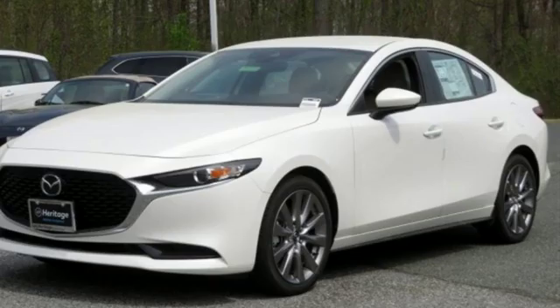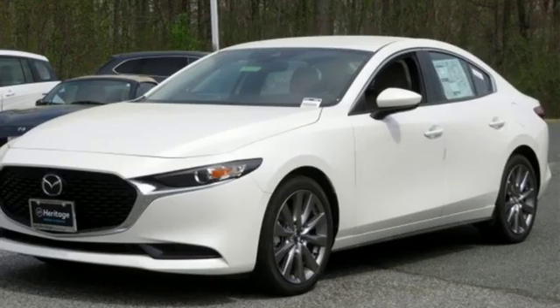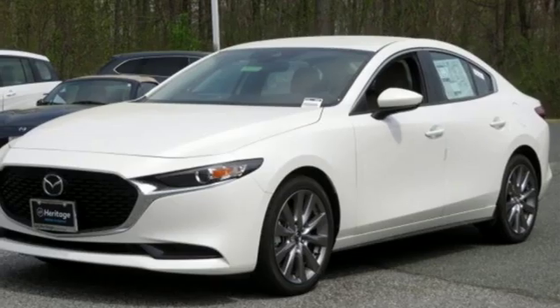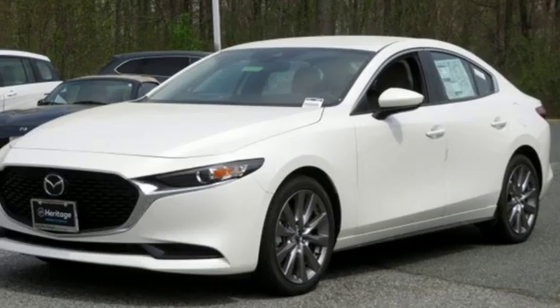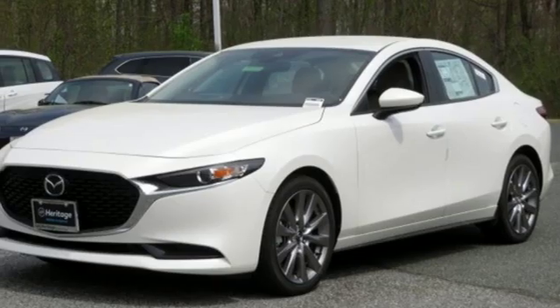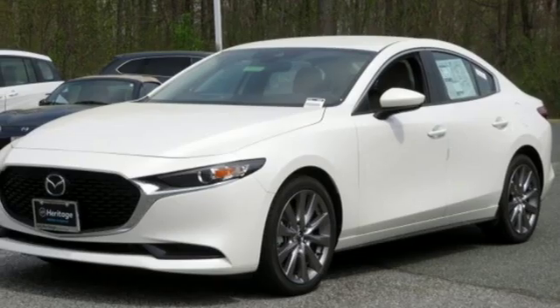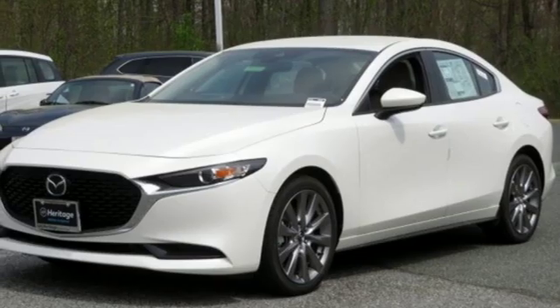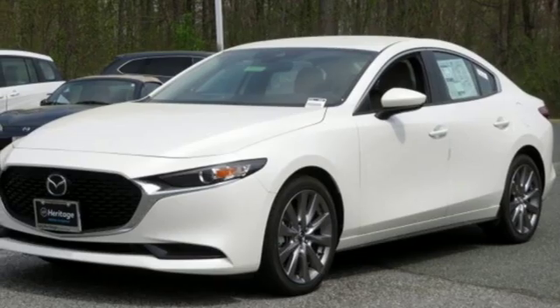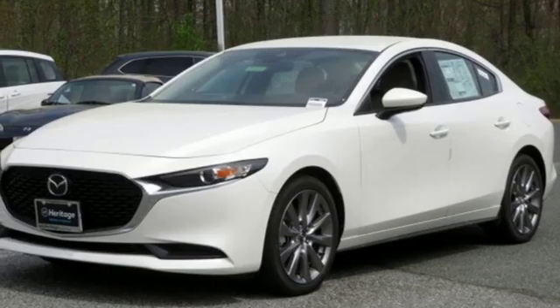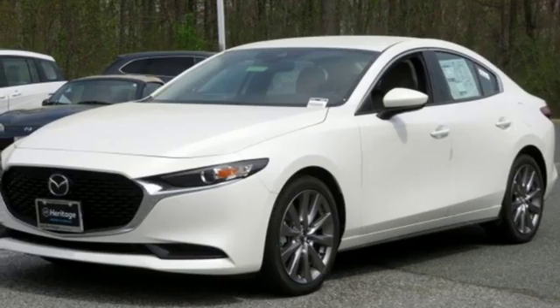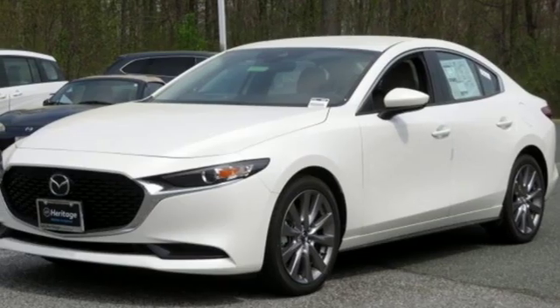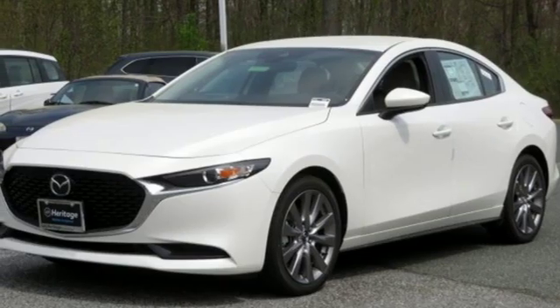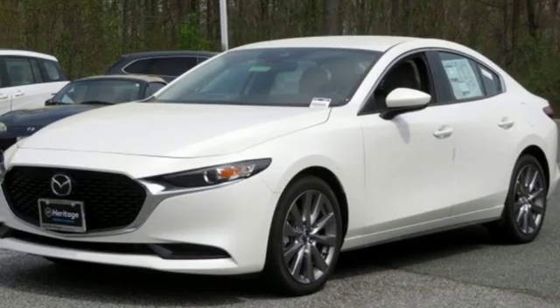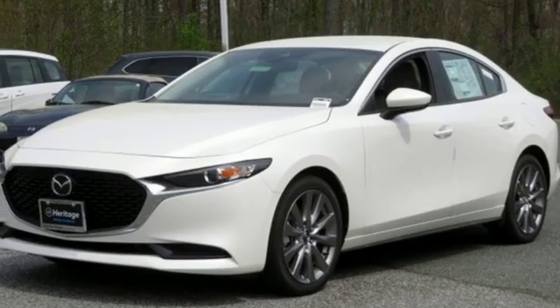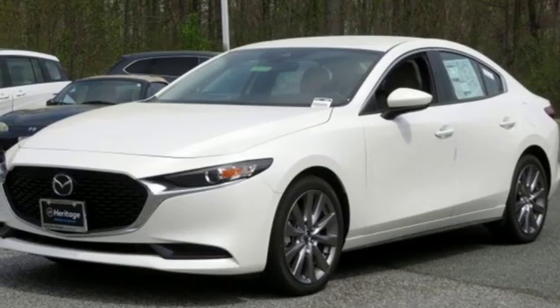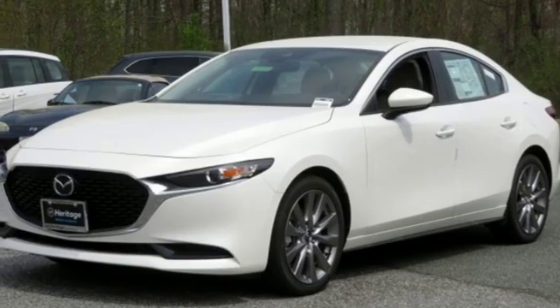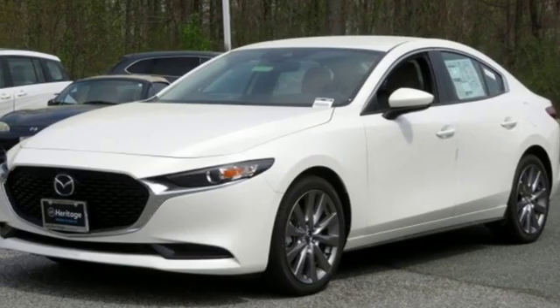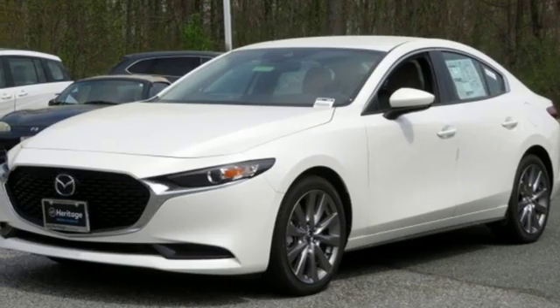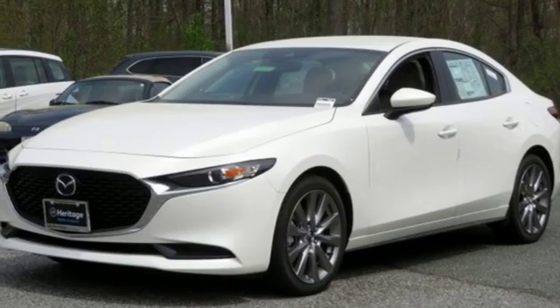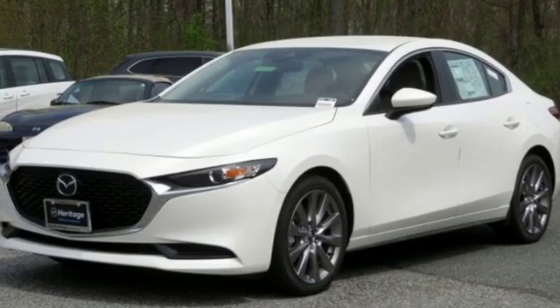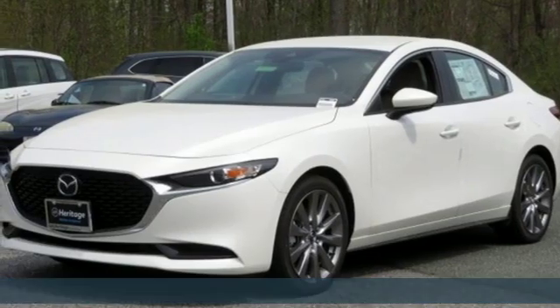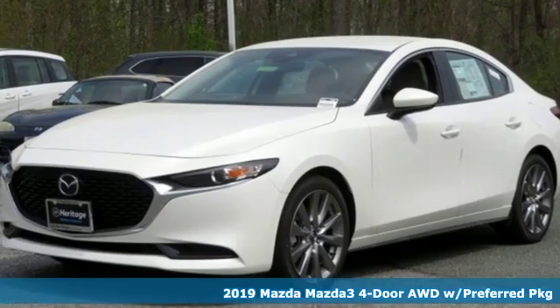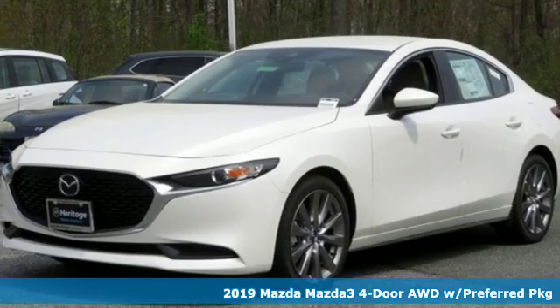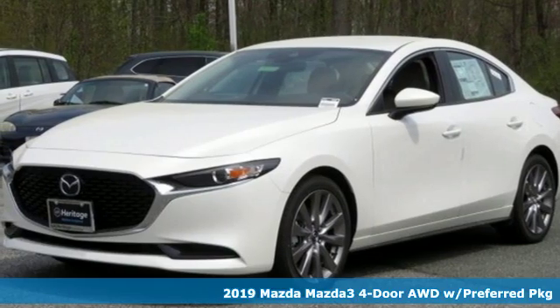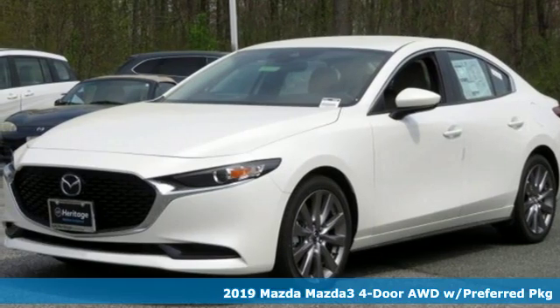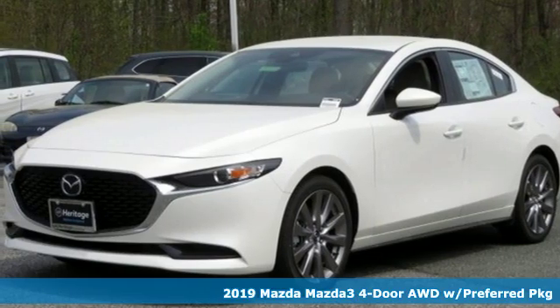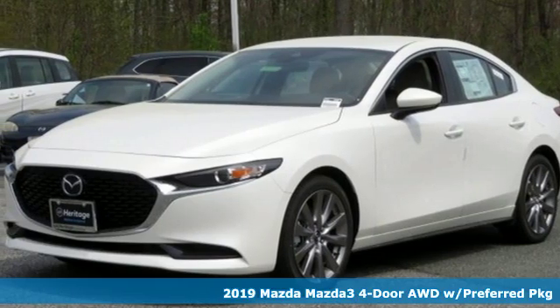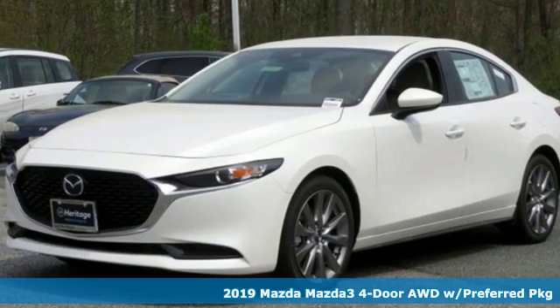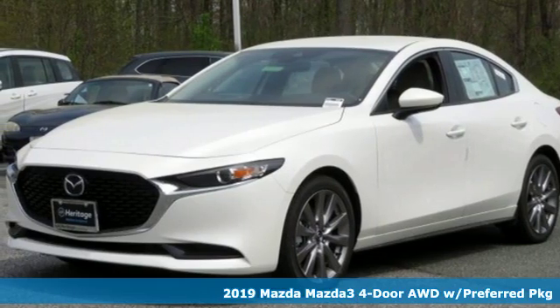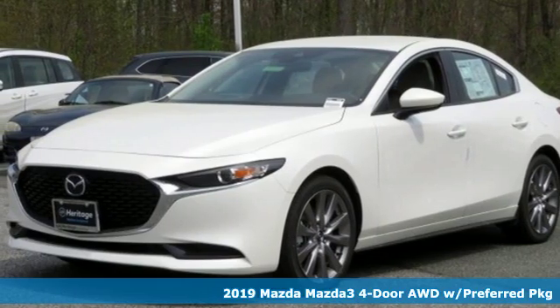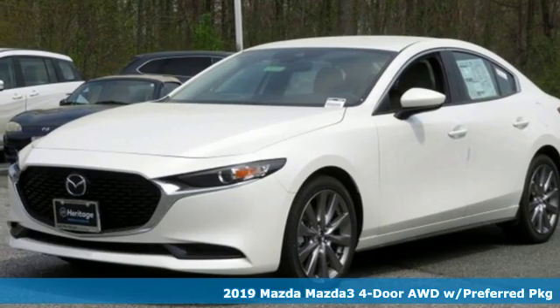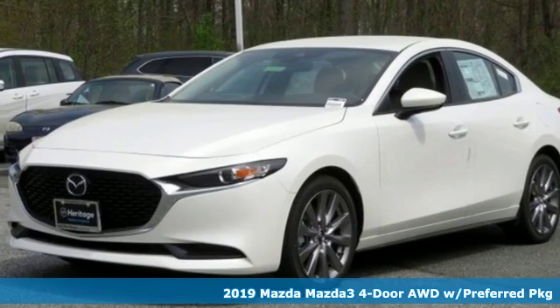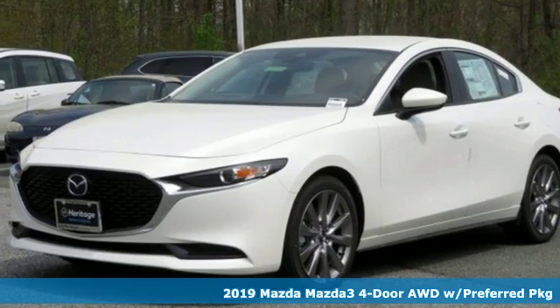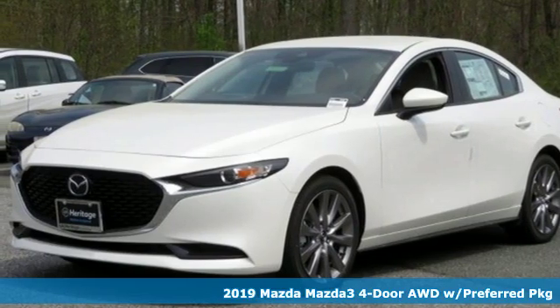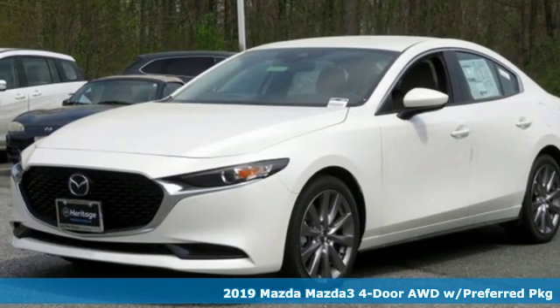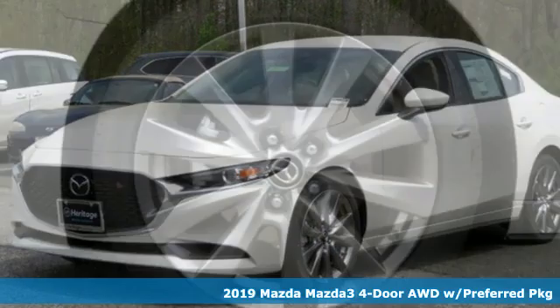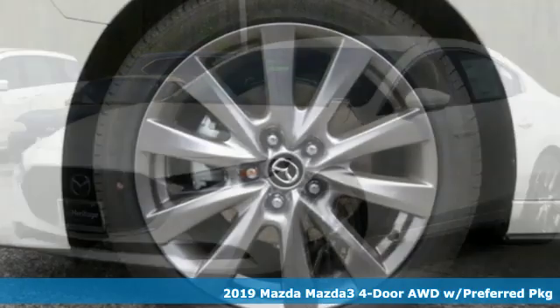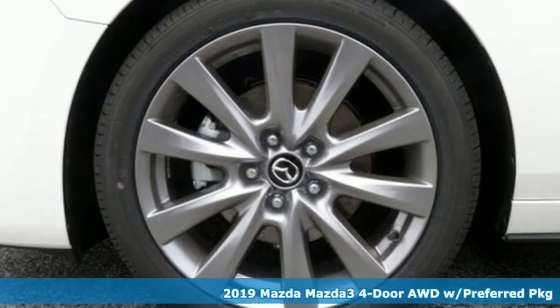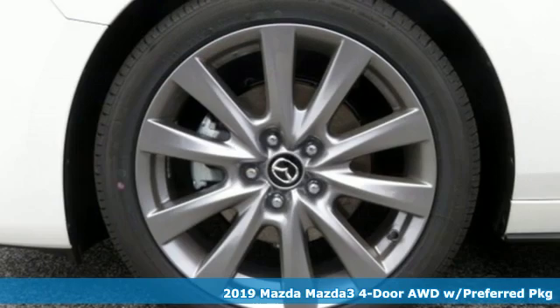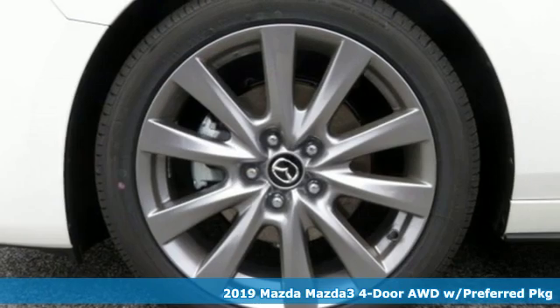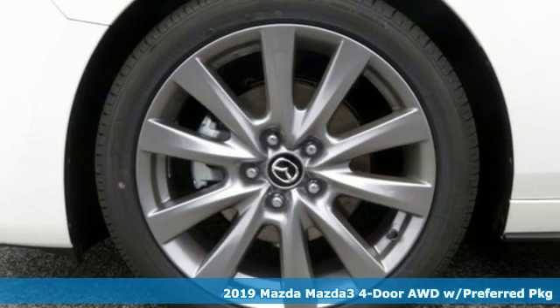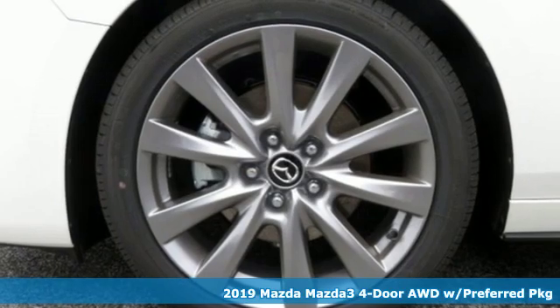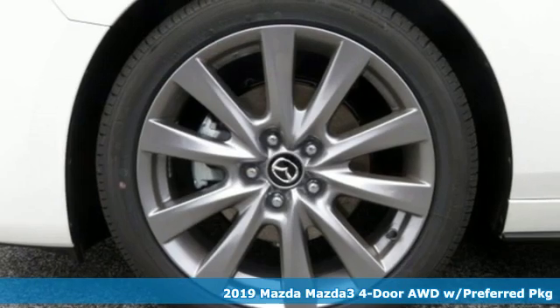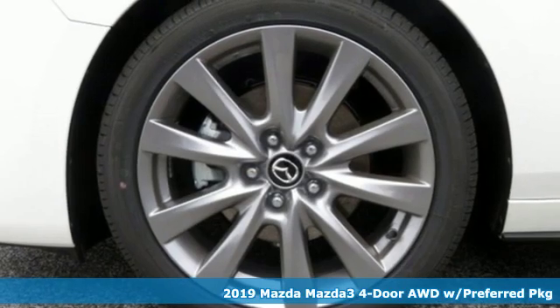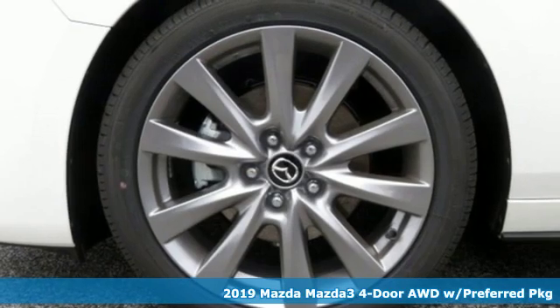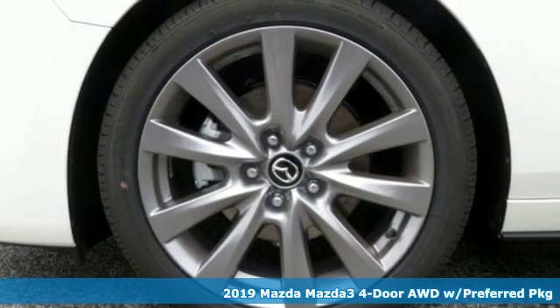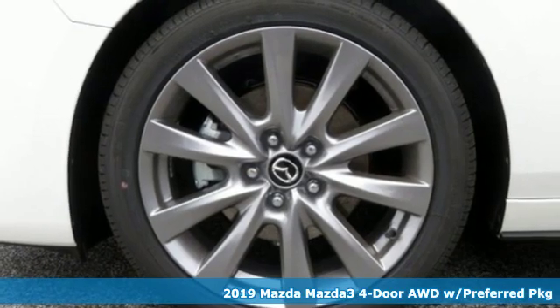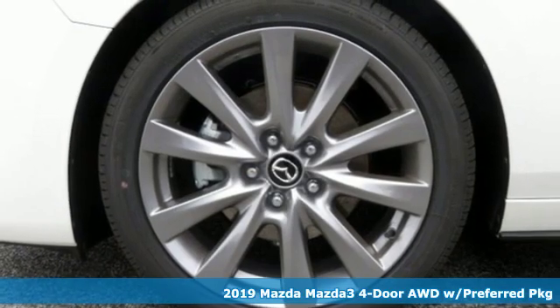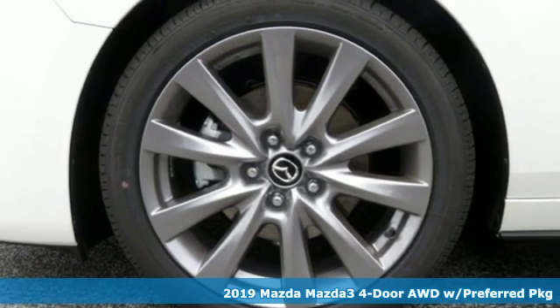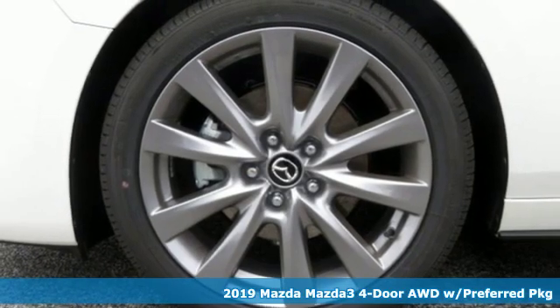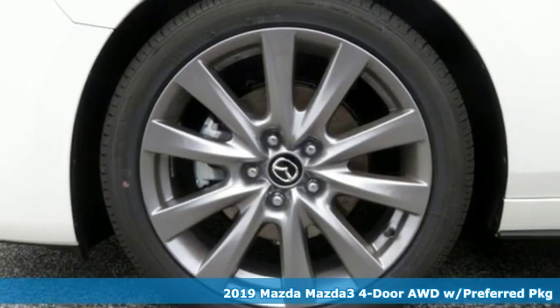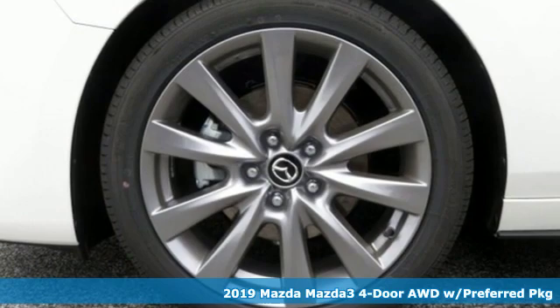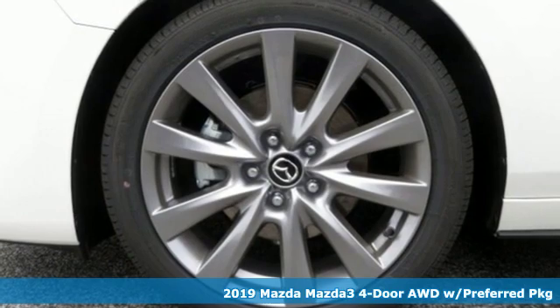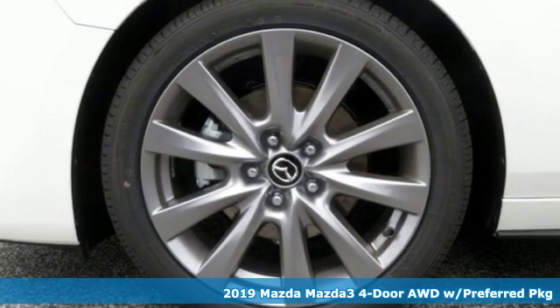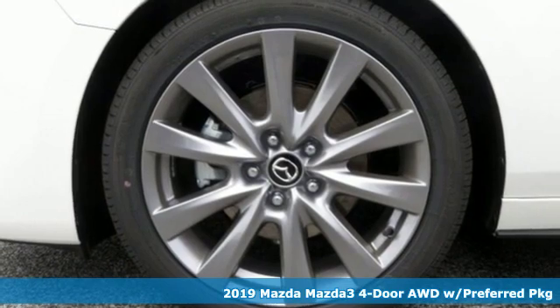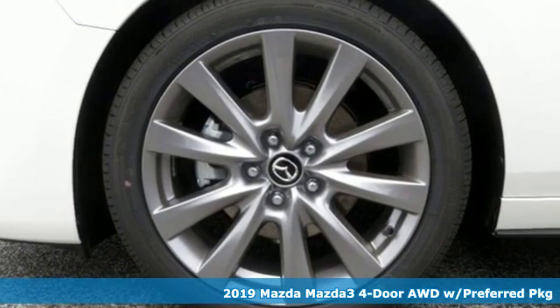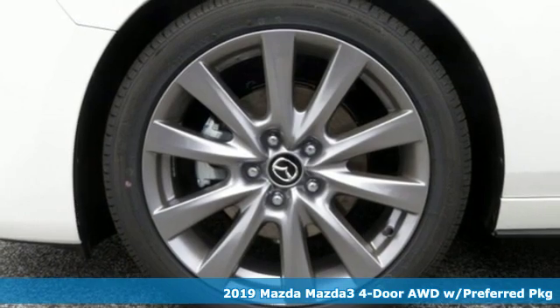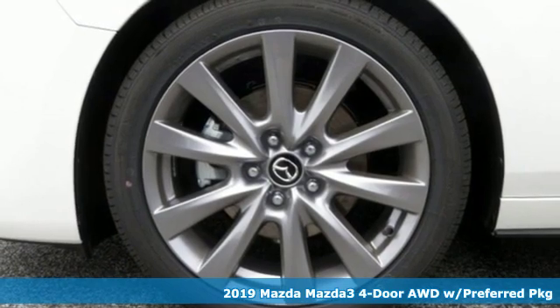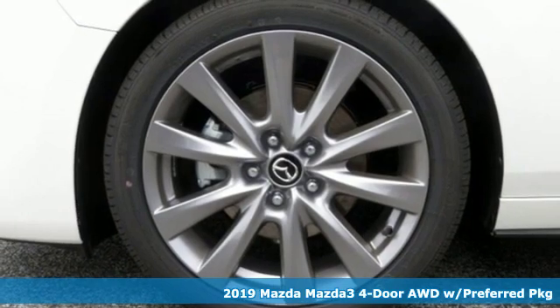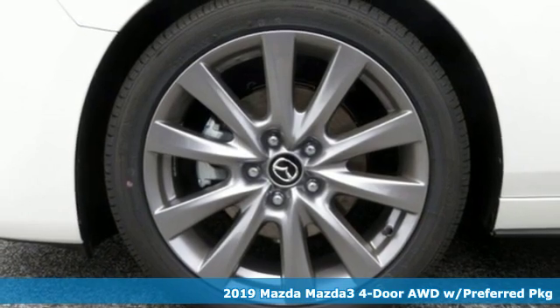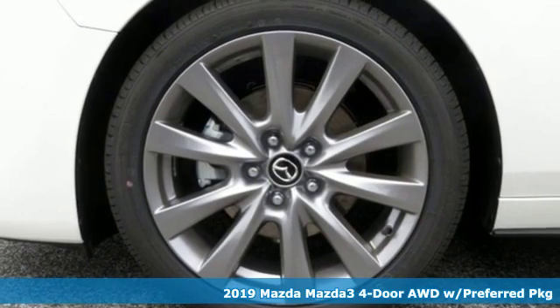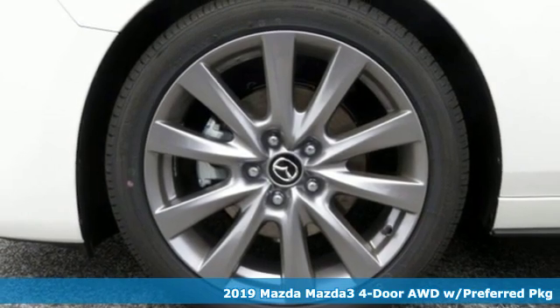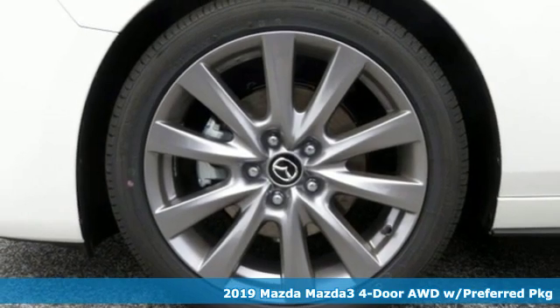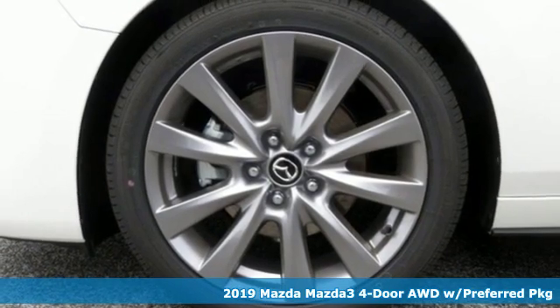It's a new 2019 Mazda 3 4-door. For all the things that drive you, there's Mazda.